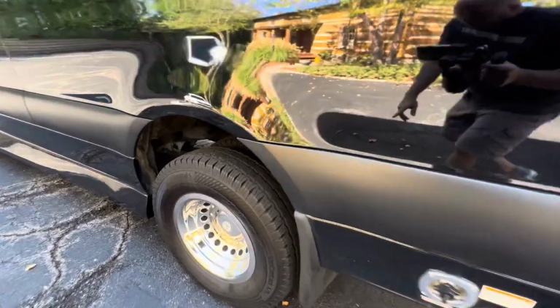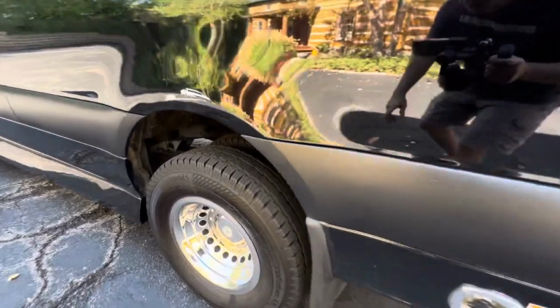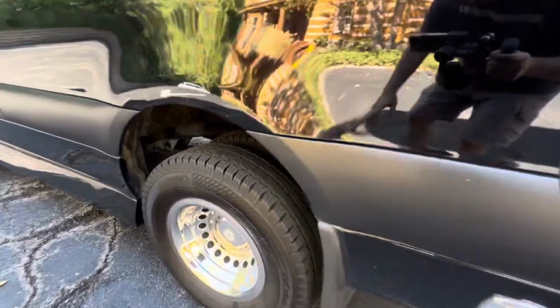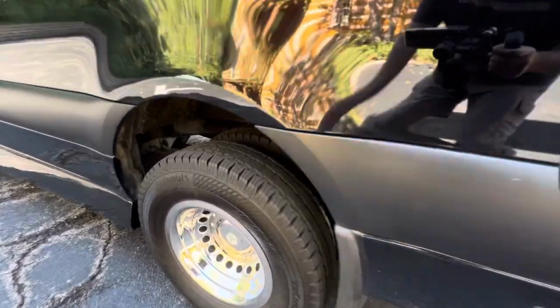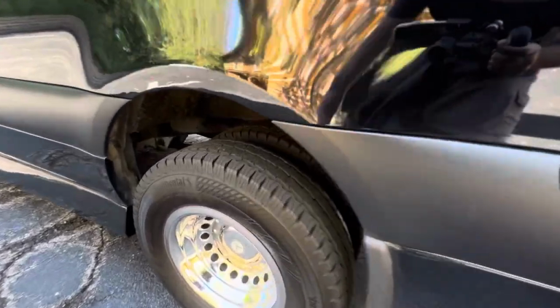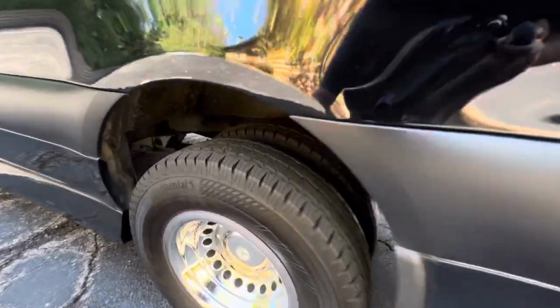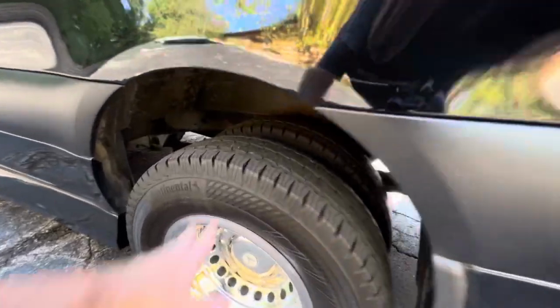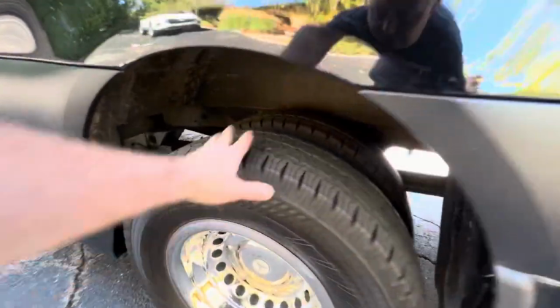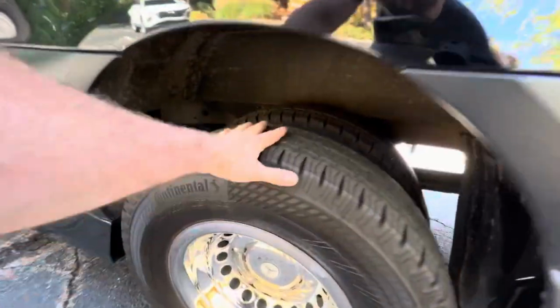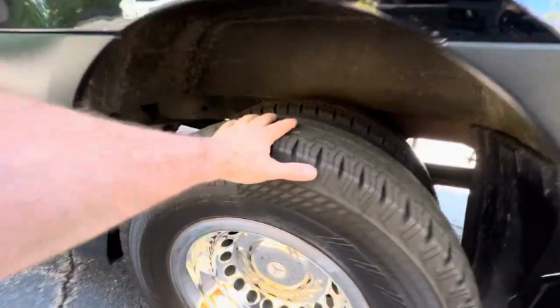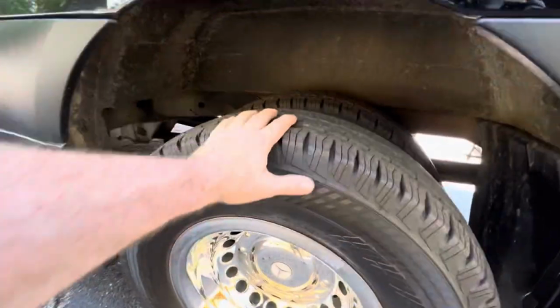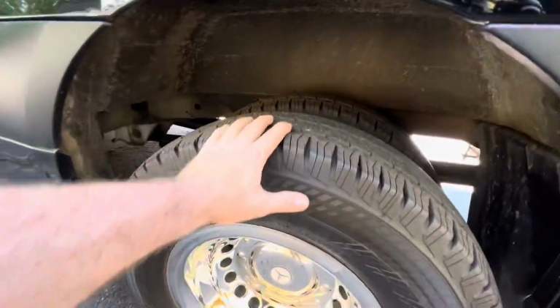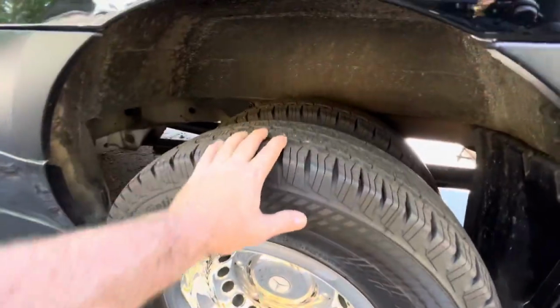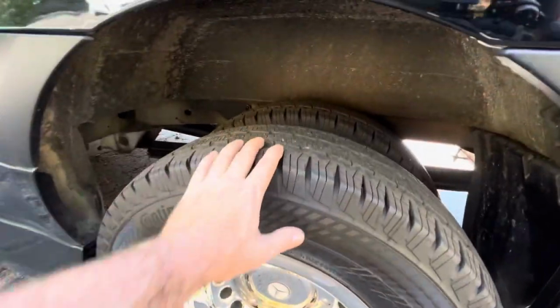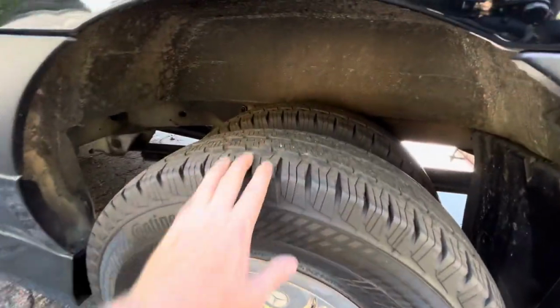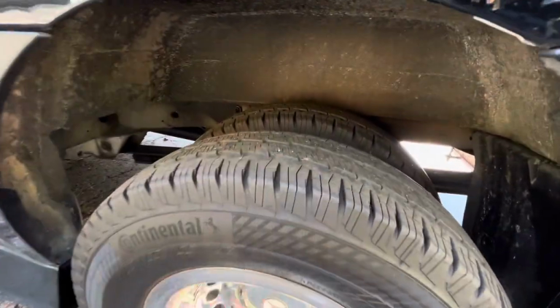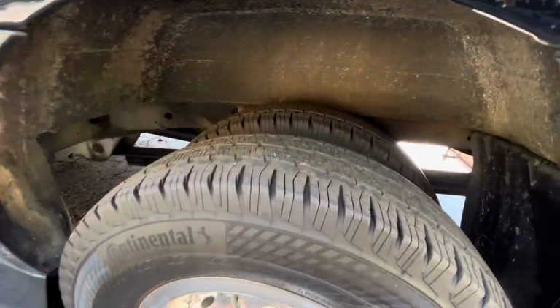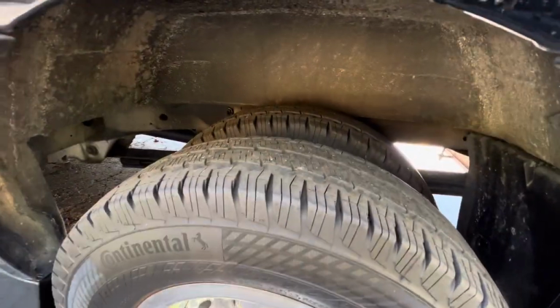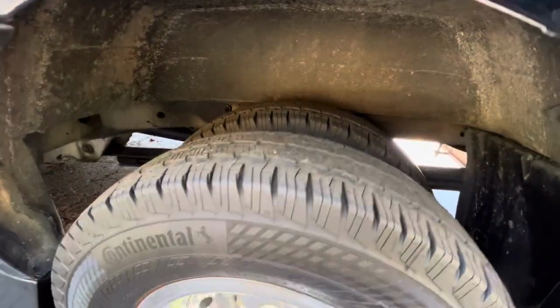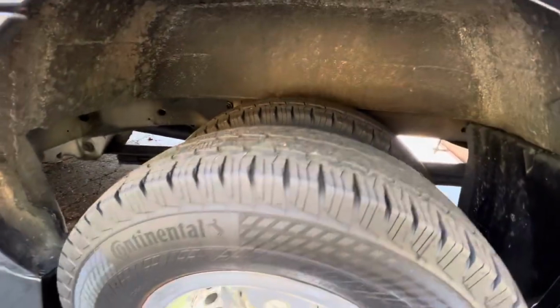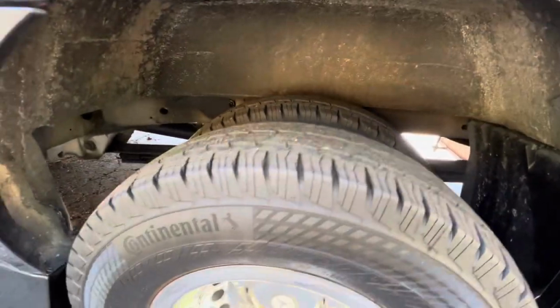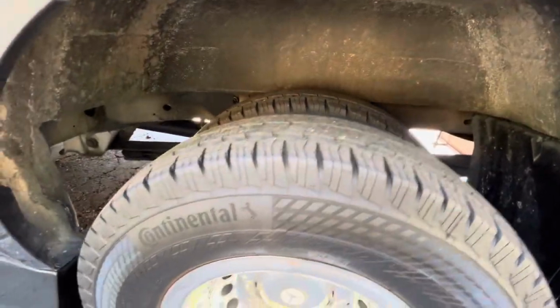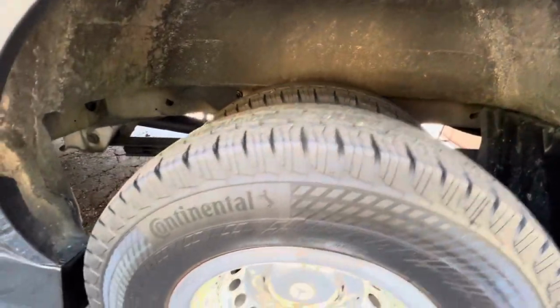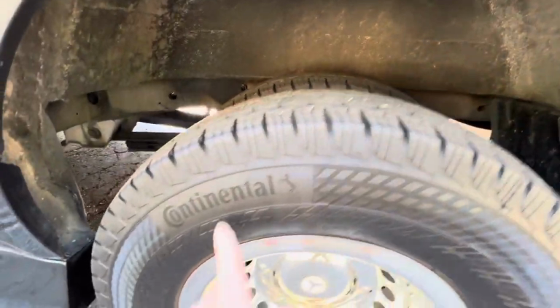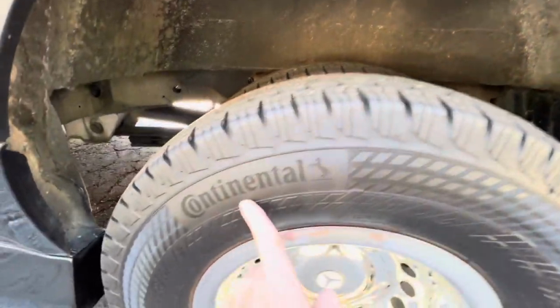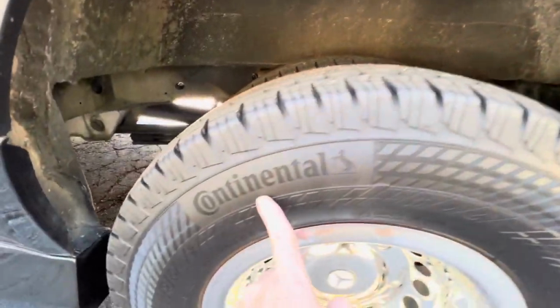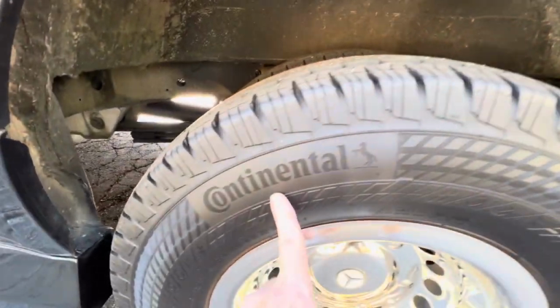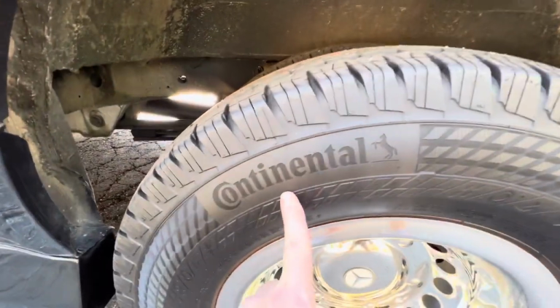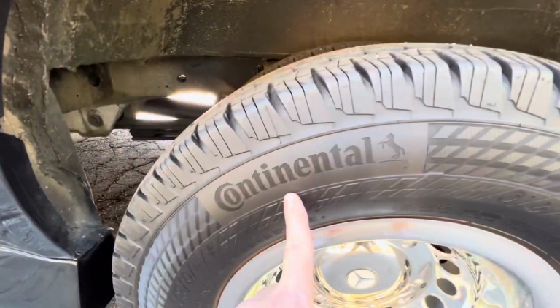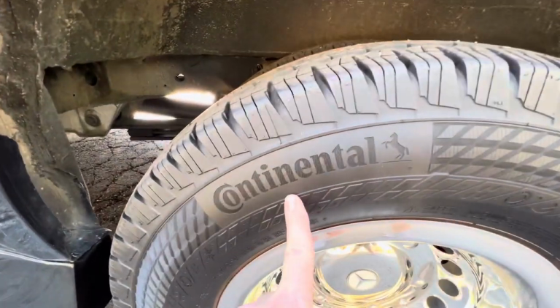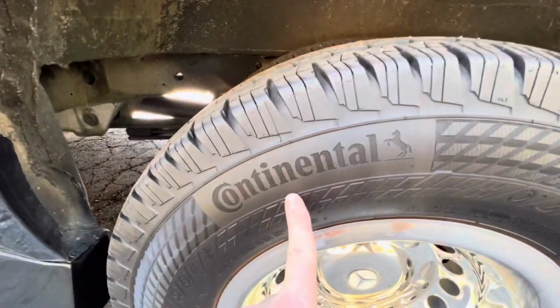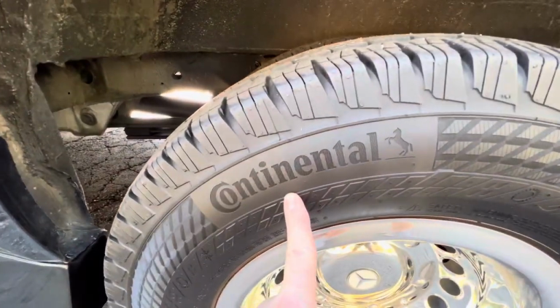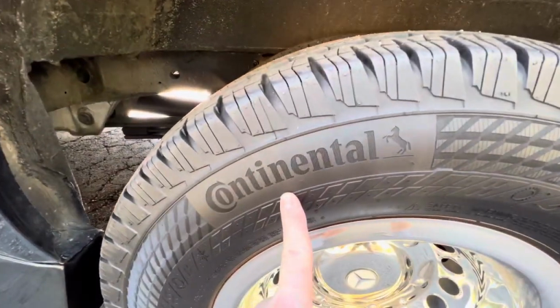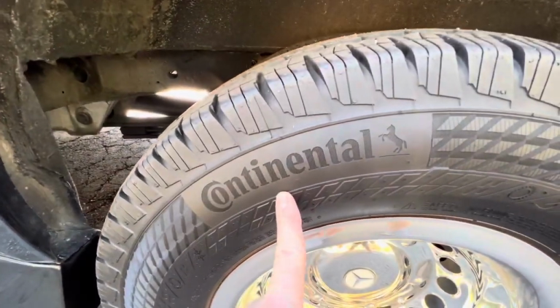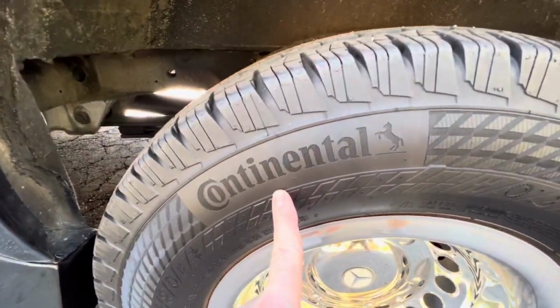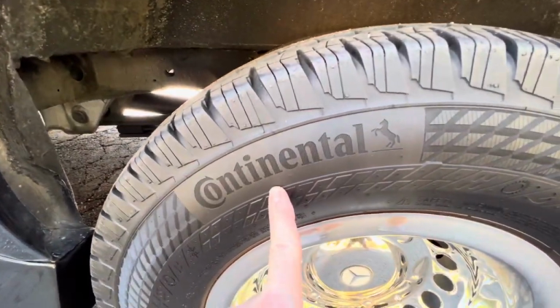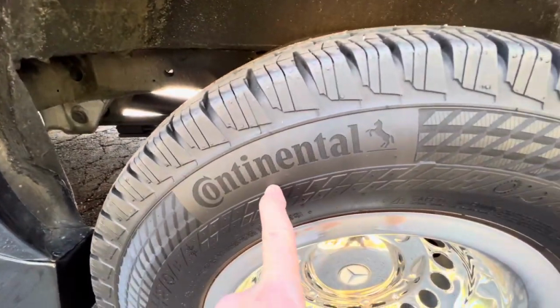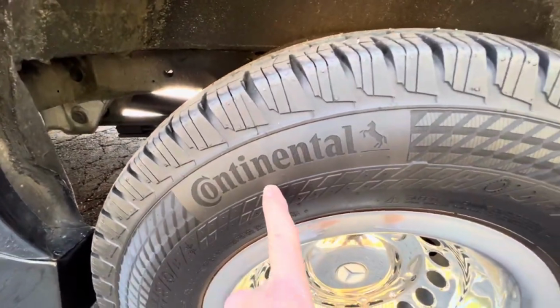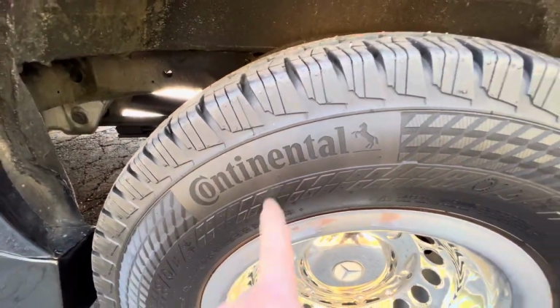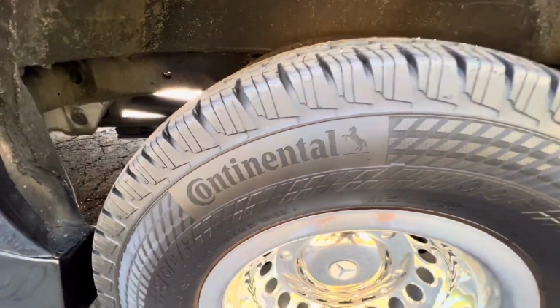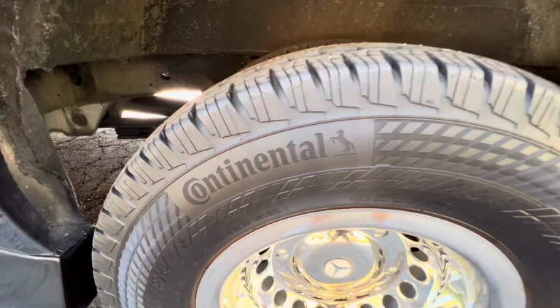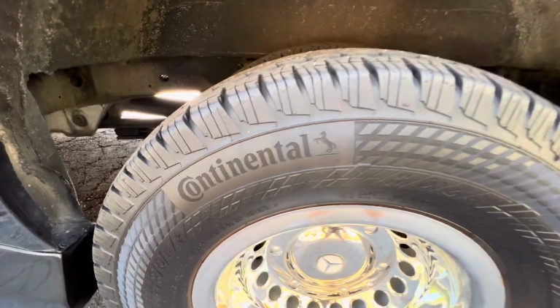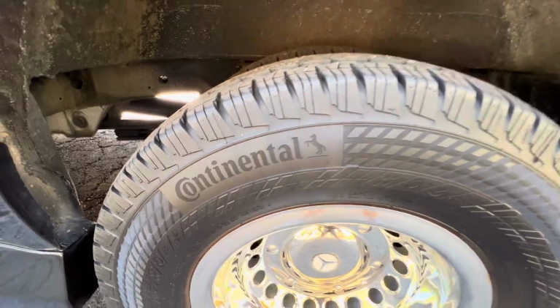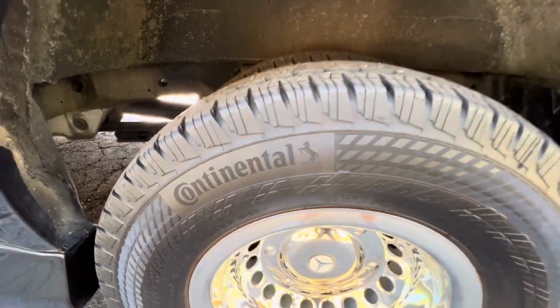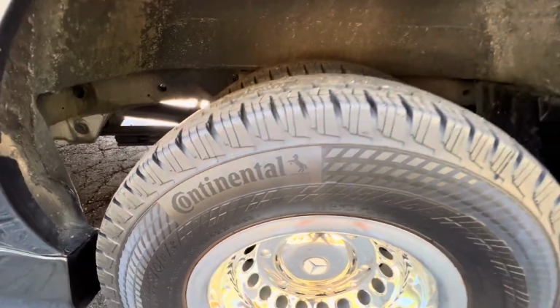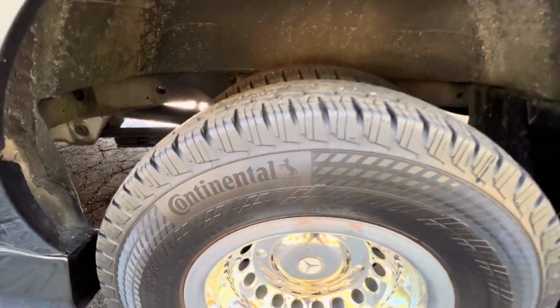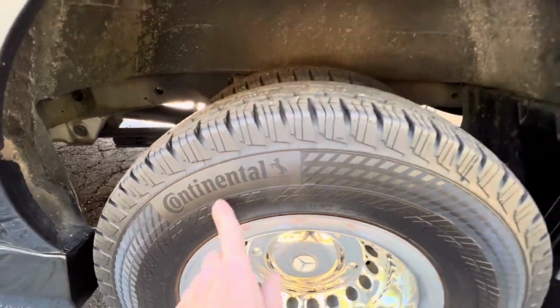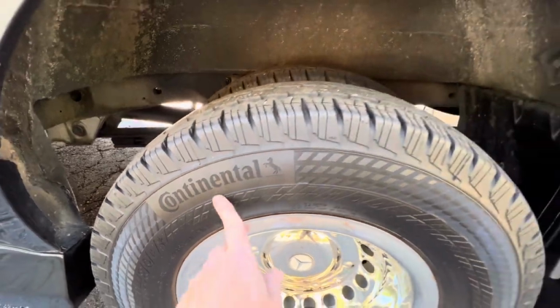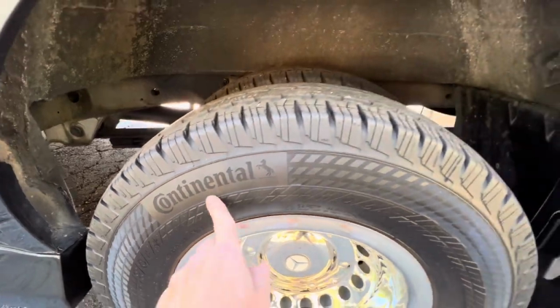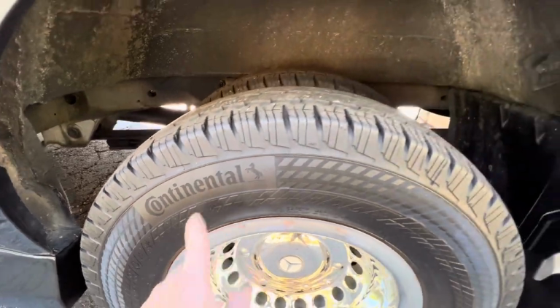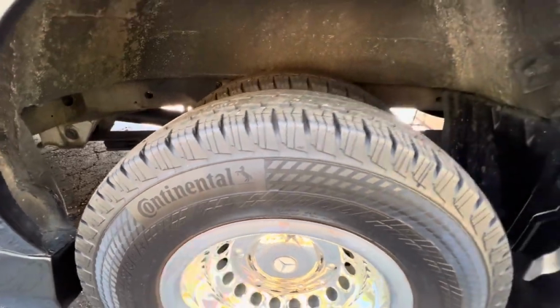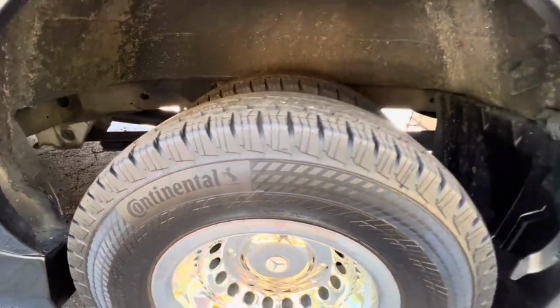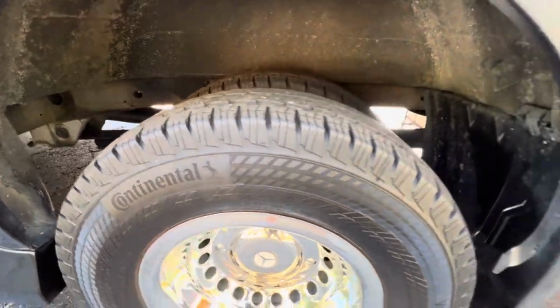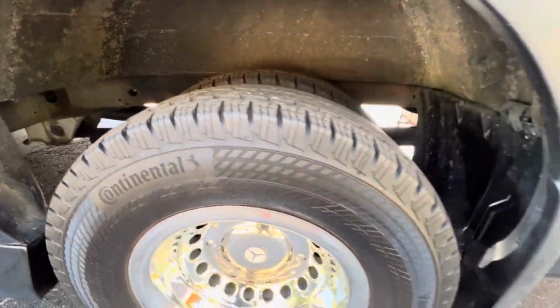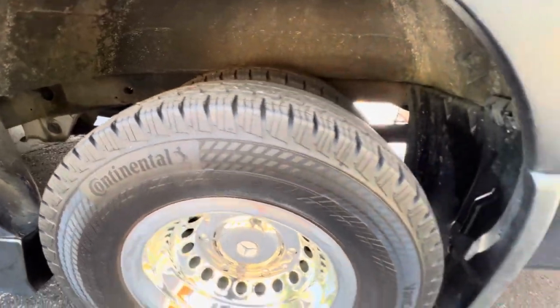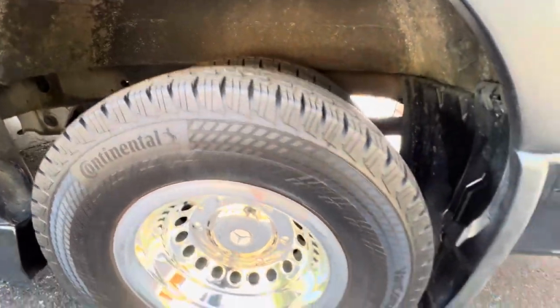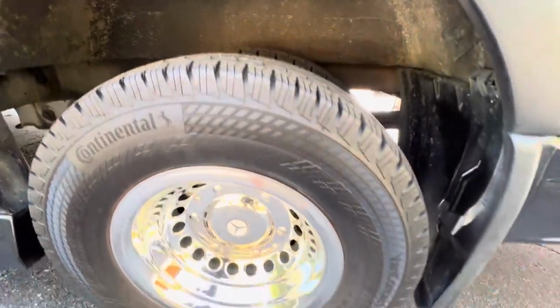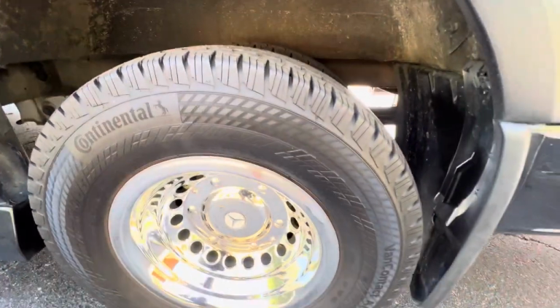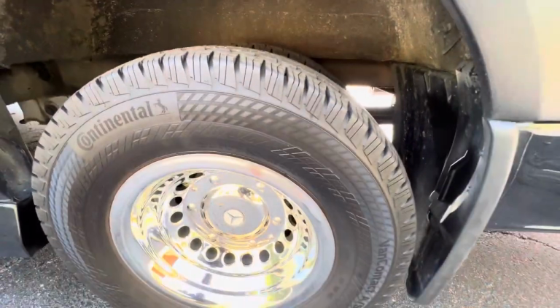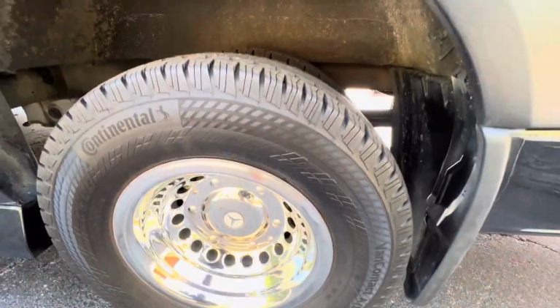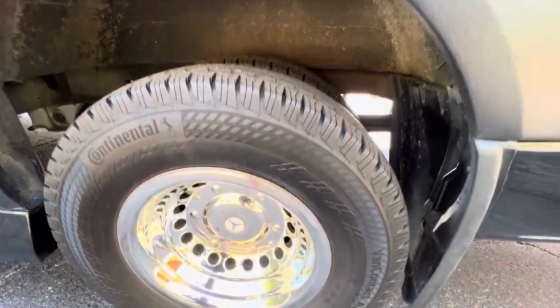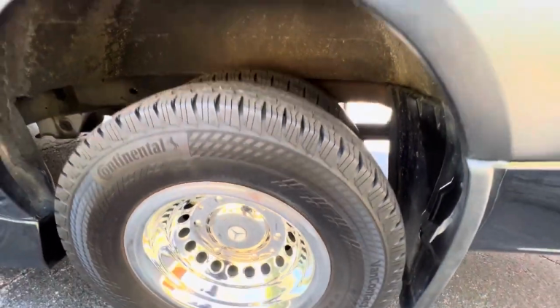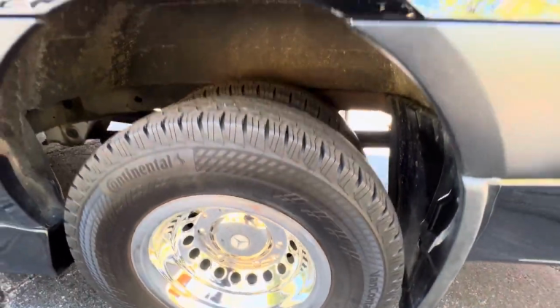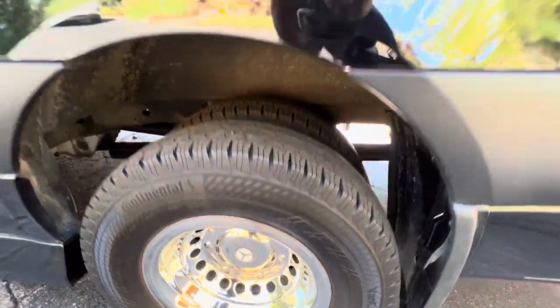Rear tires are in excellent condition — they're Continentals. Those are some of my favorites; I had those on my Audi.